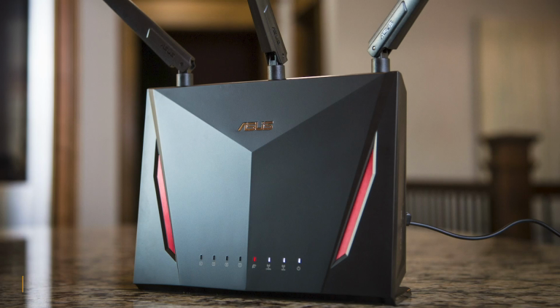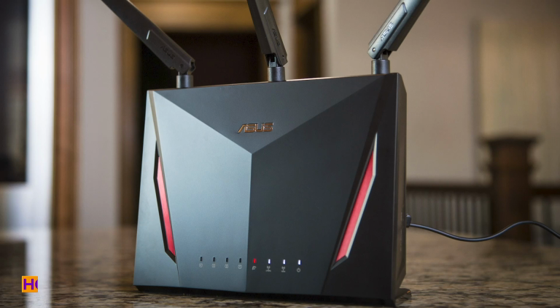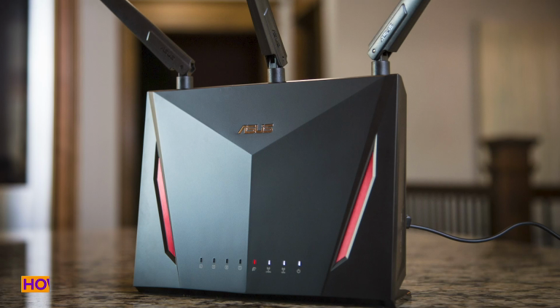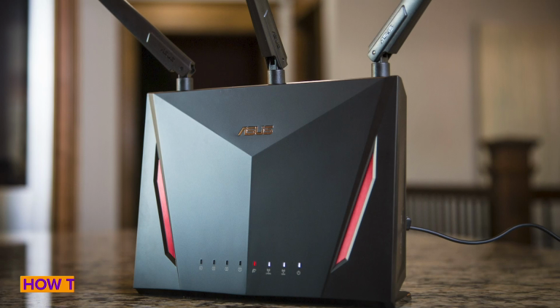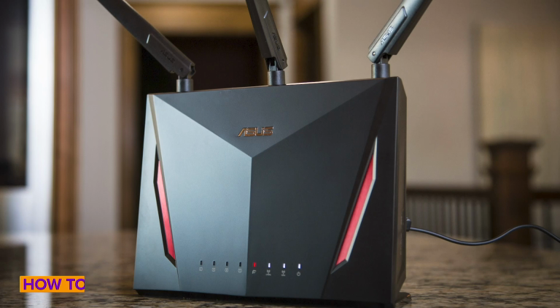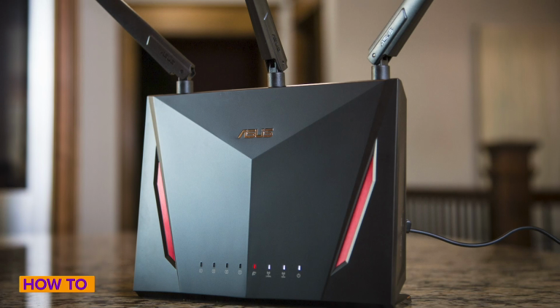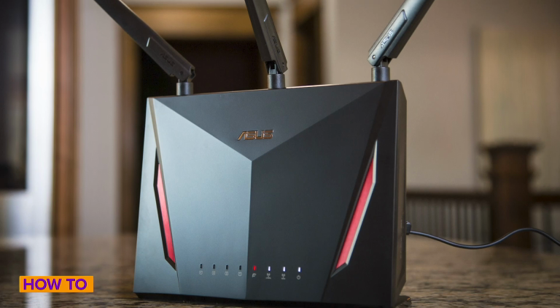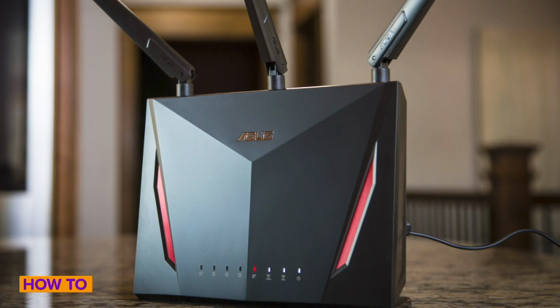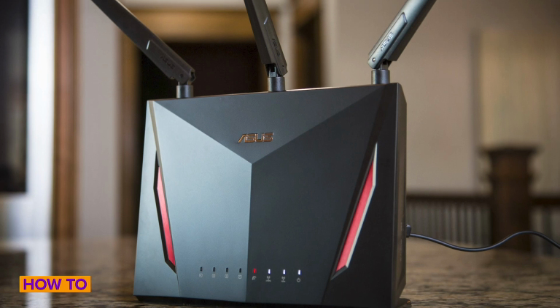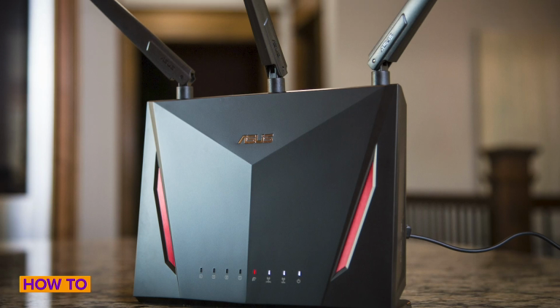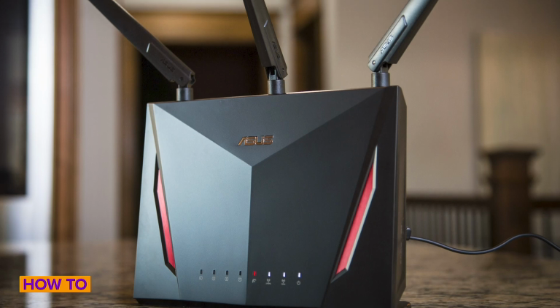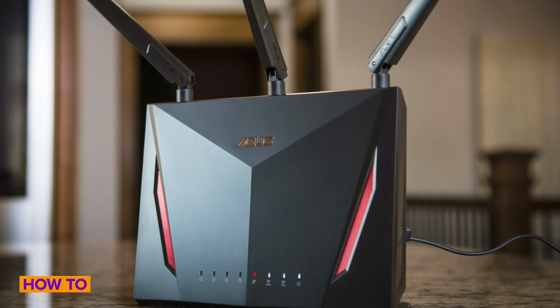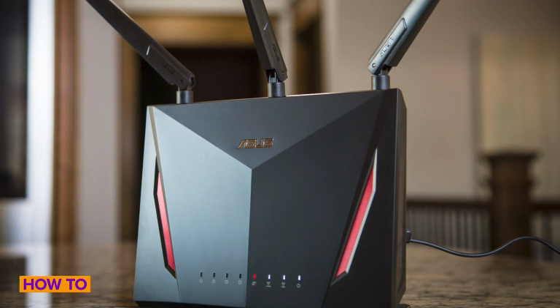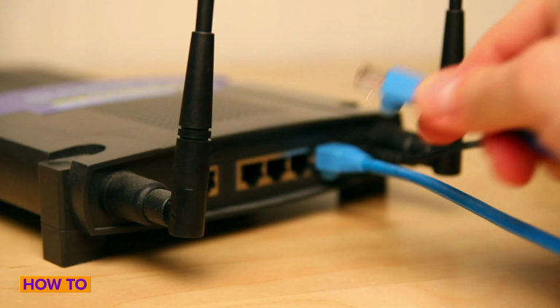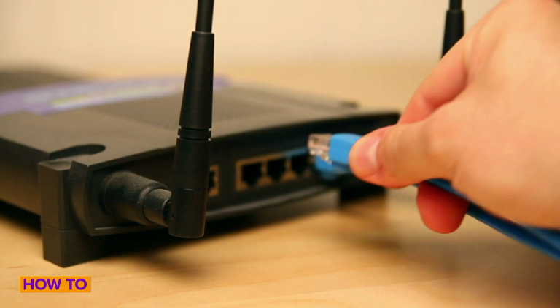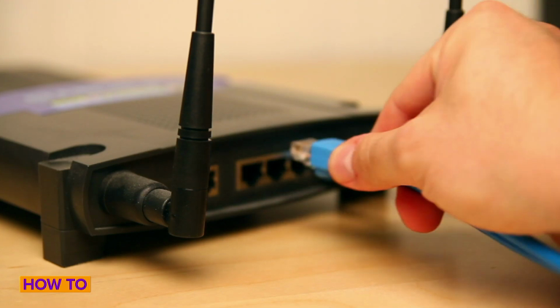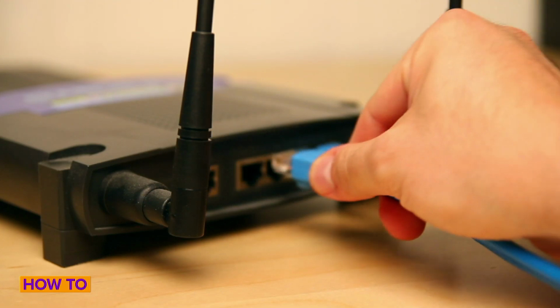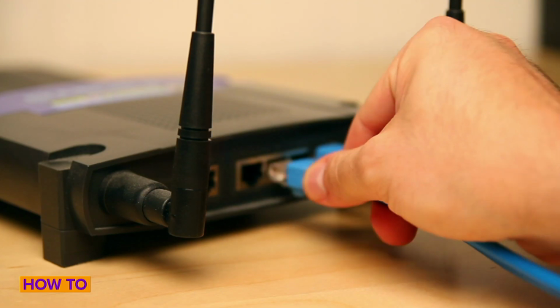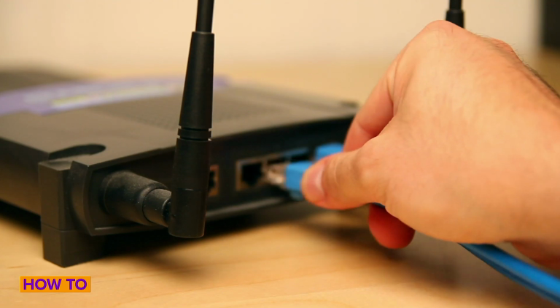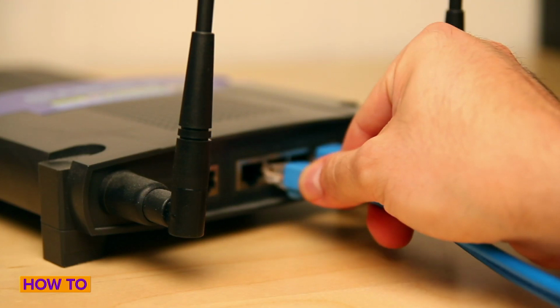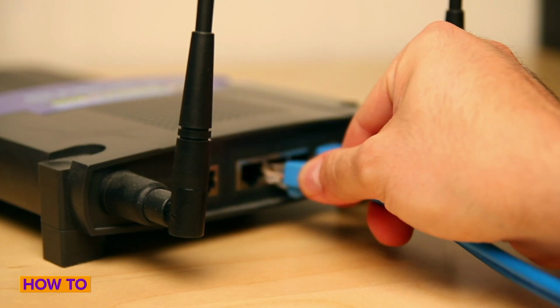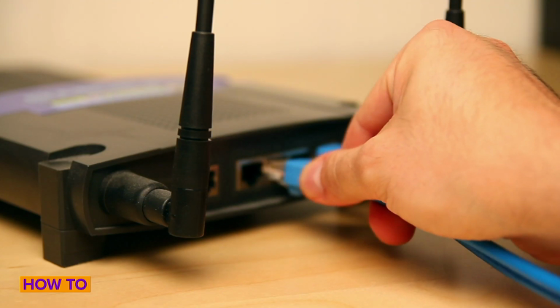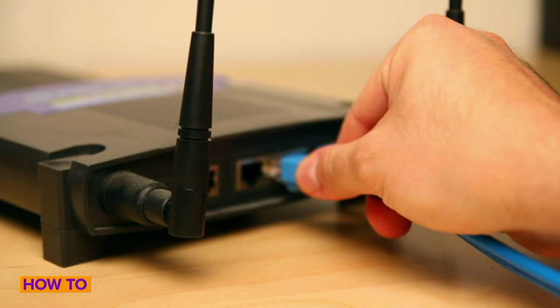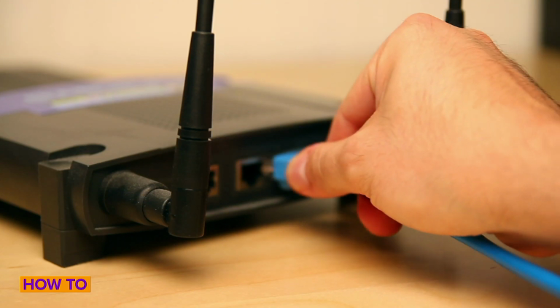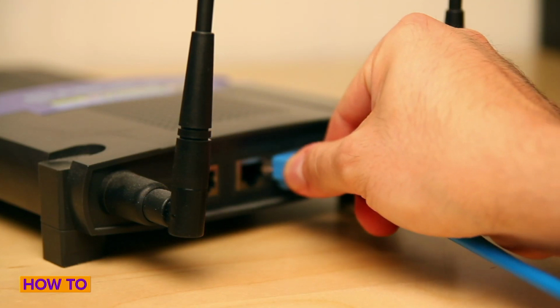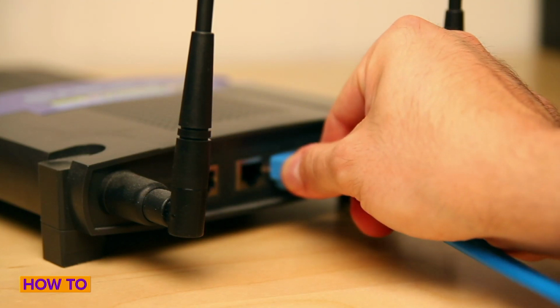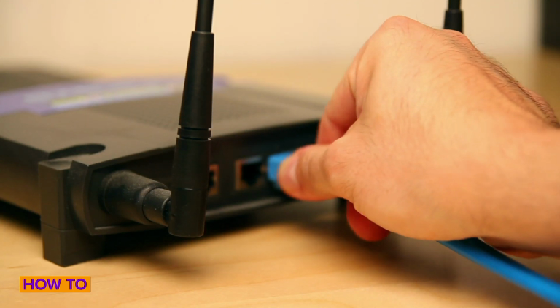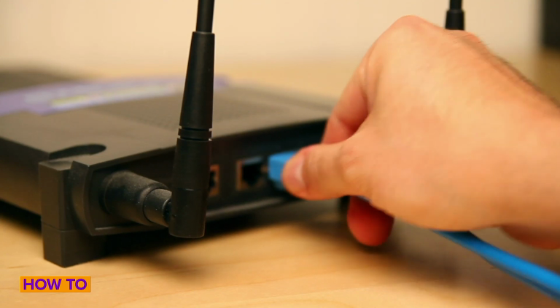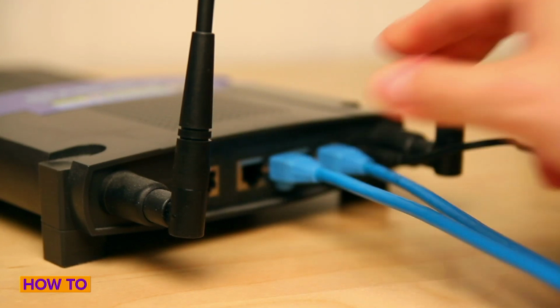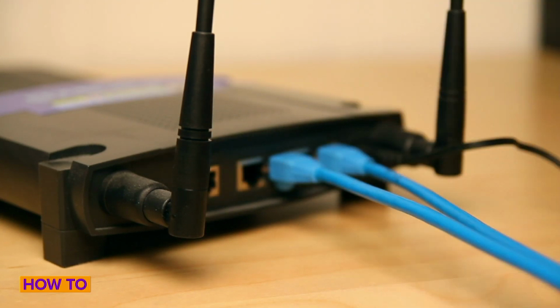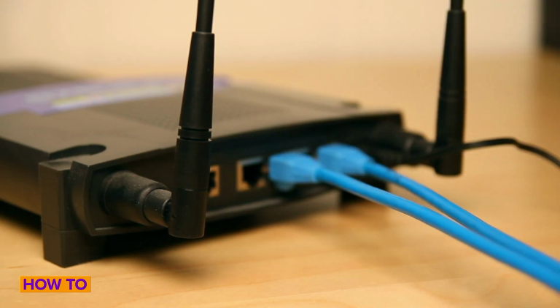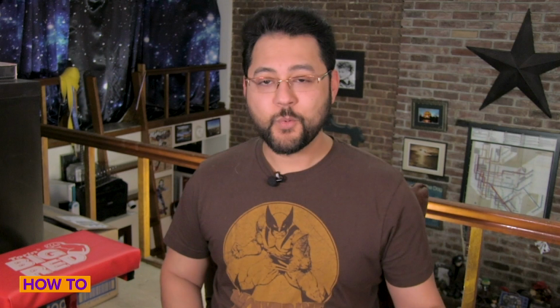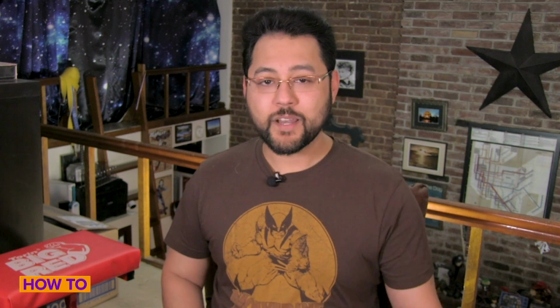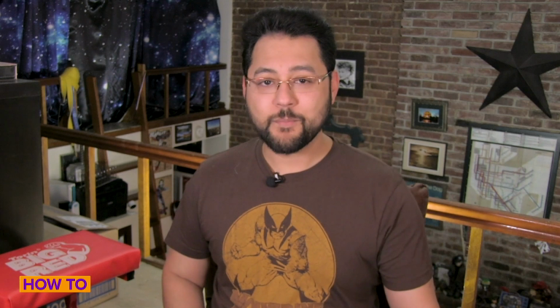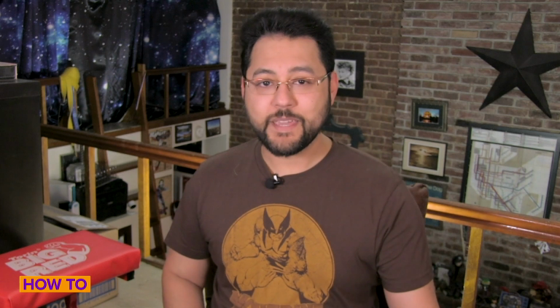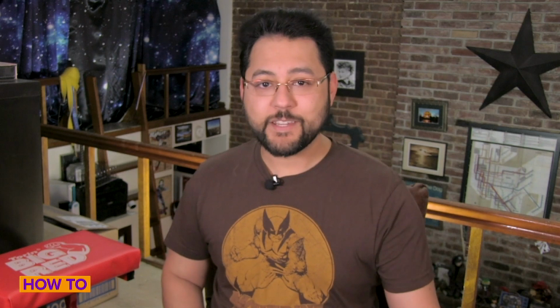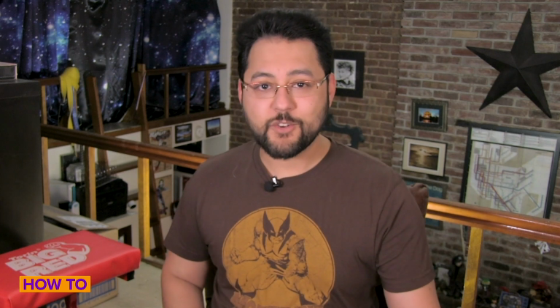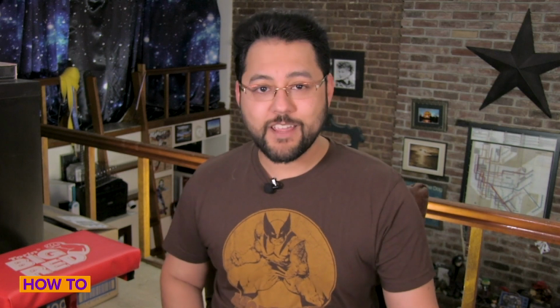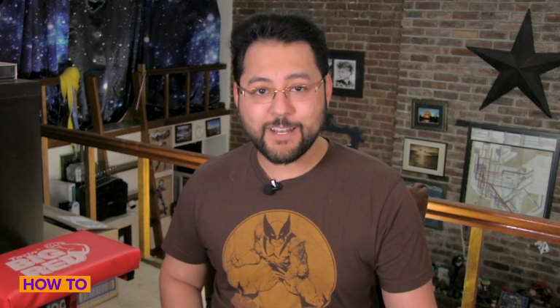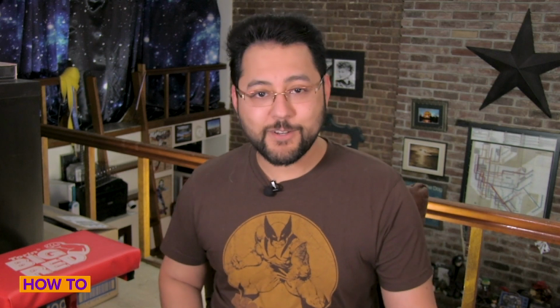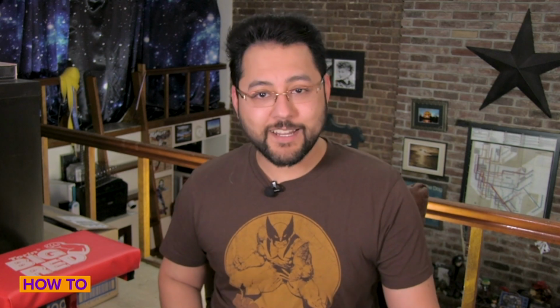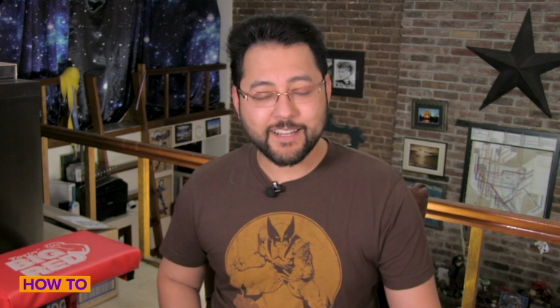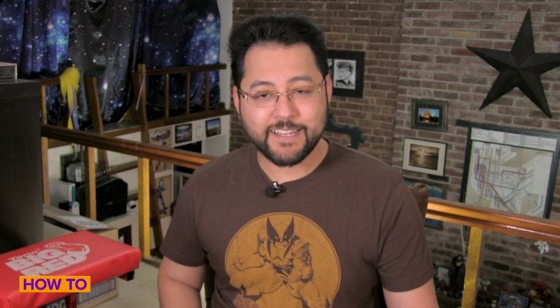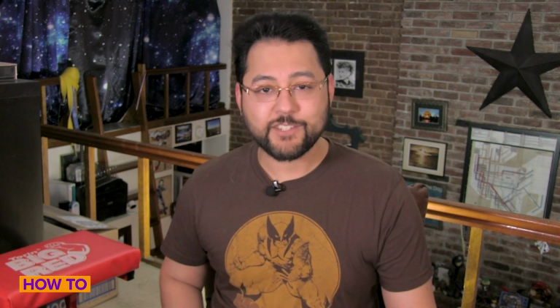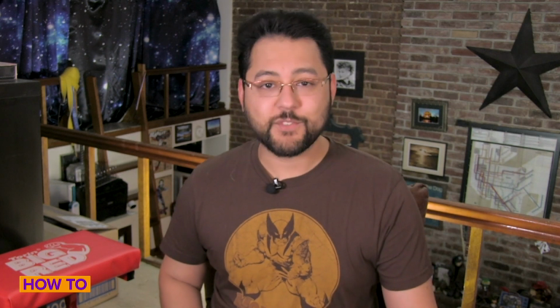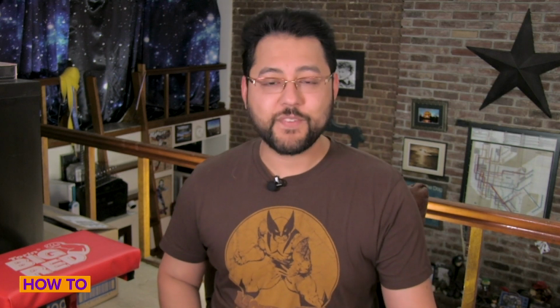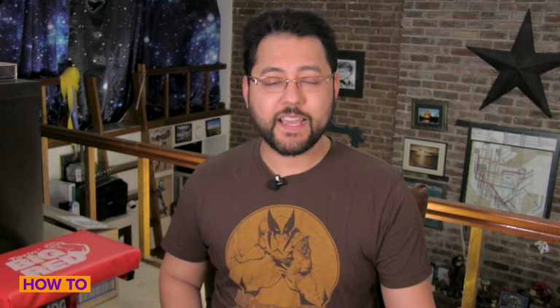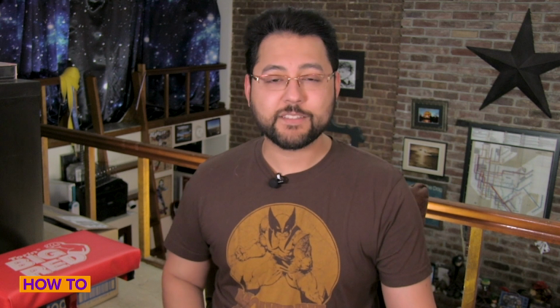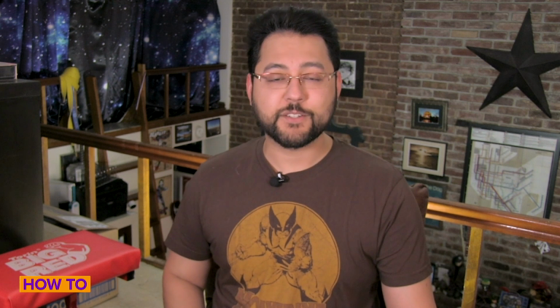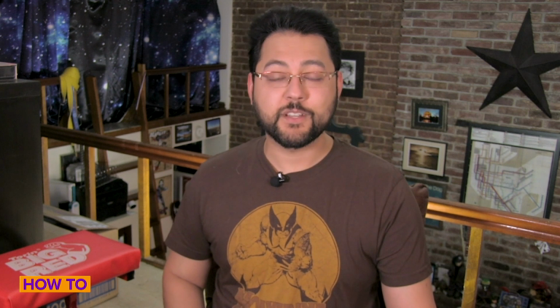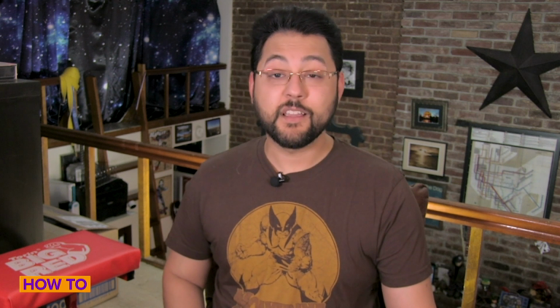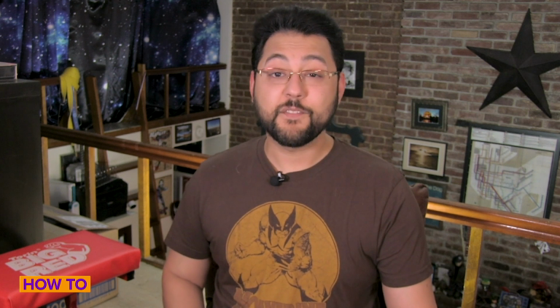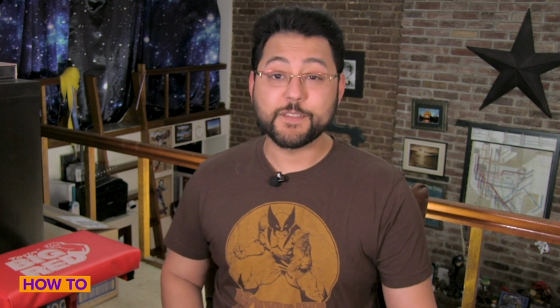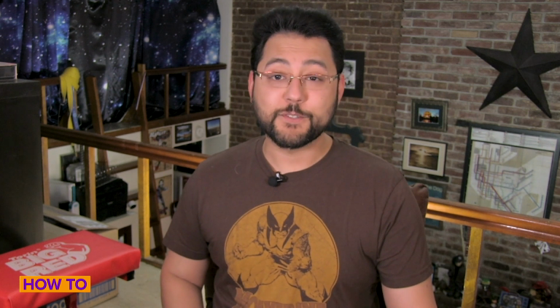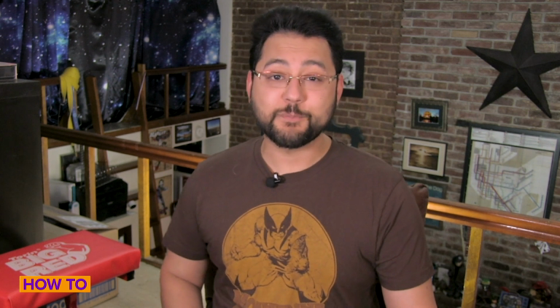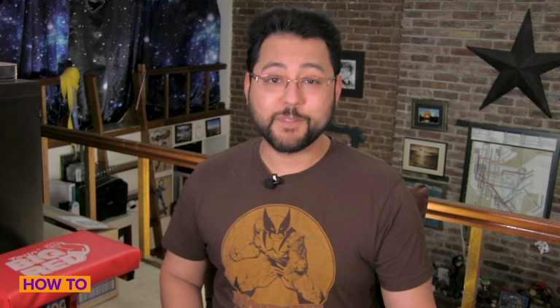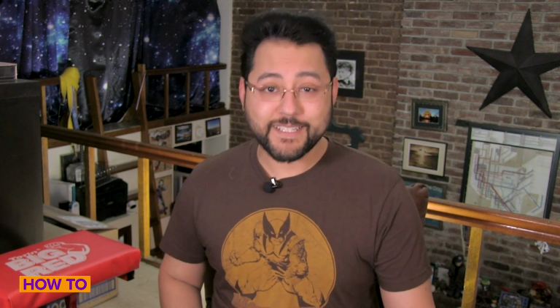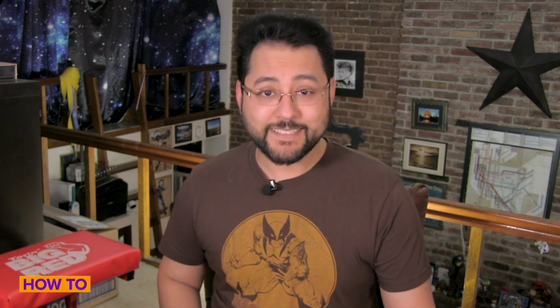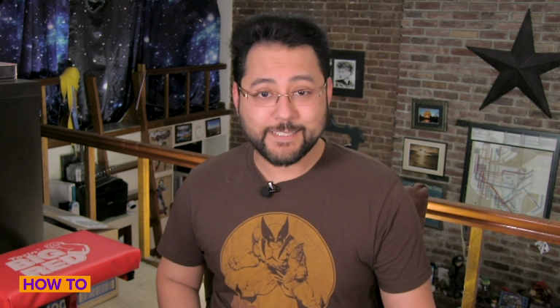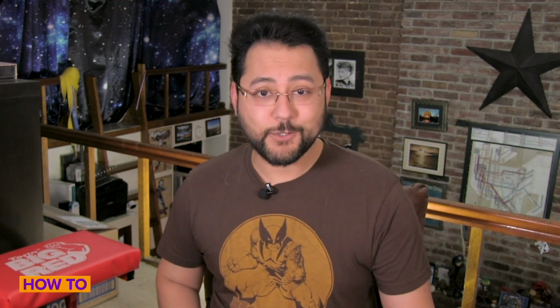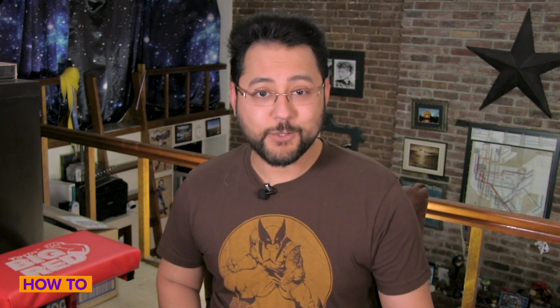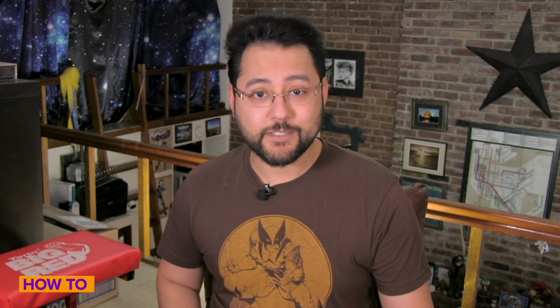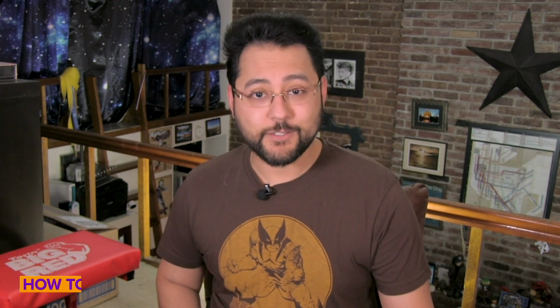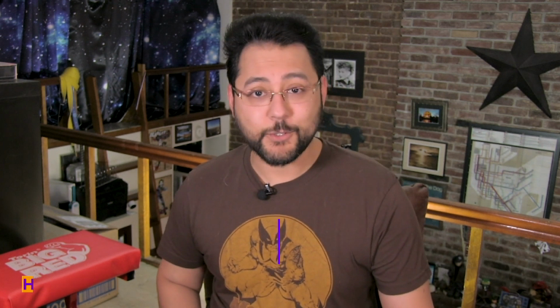So let's say you've got your home network up and running, but you want to make your internet connection faster. There's plenty you can do.